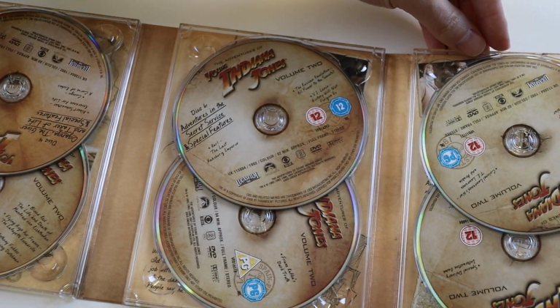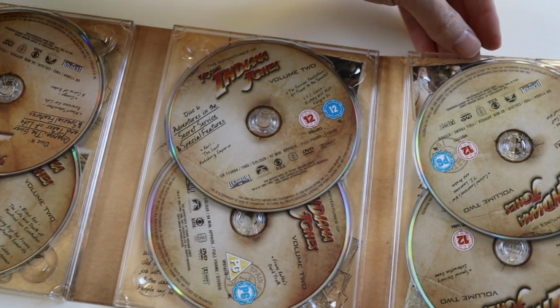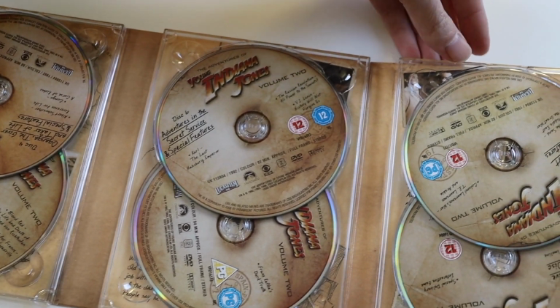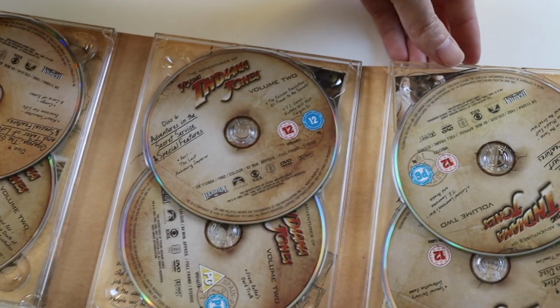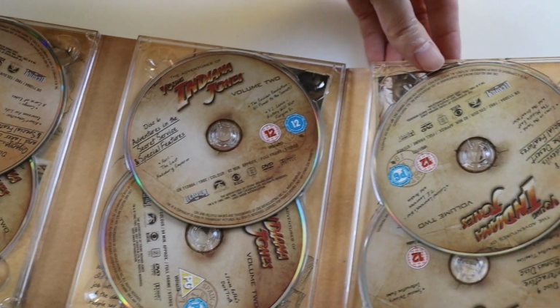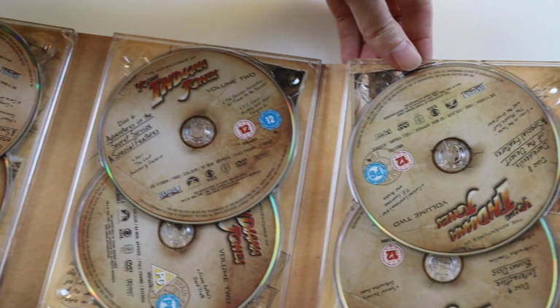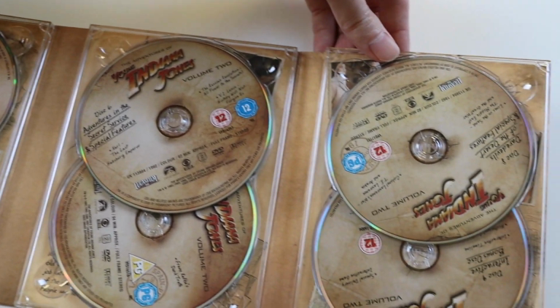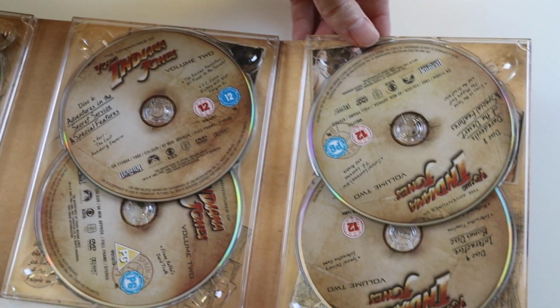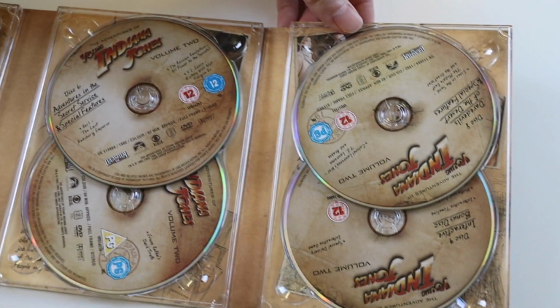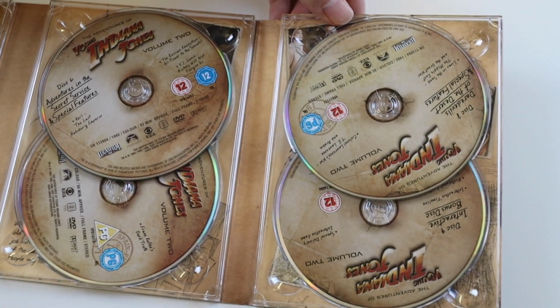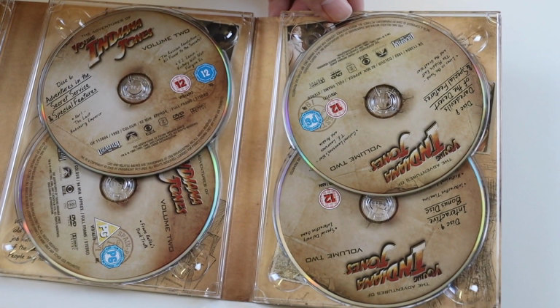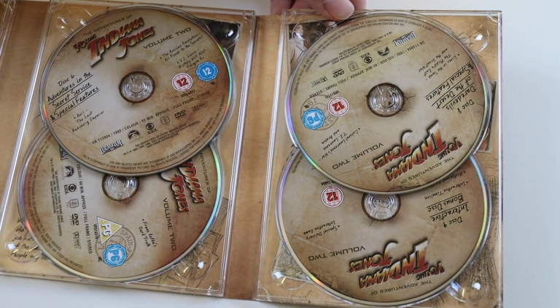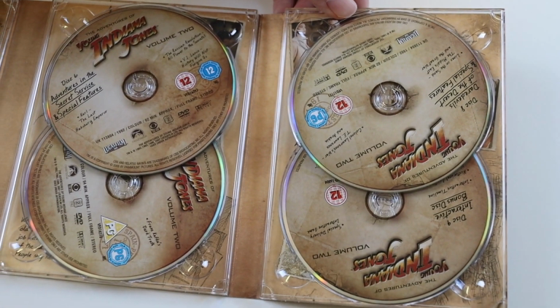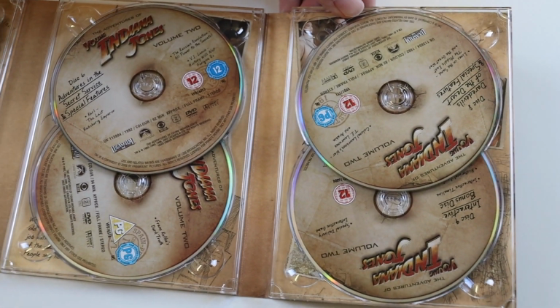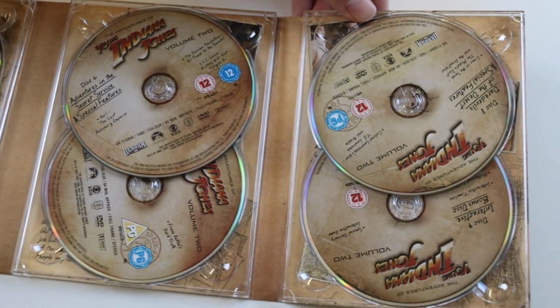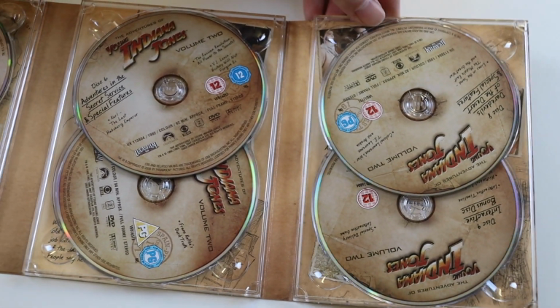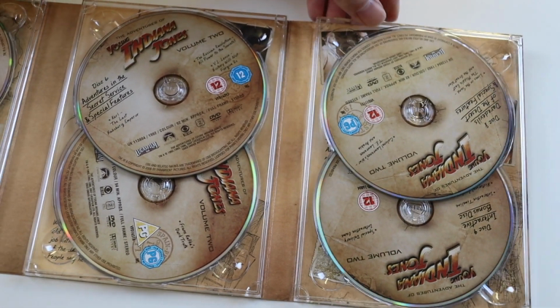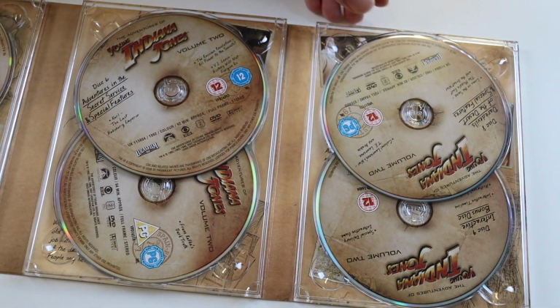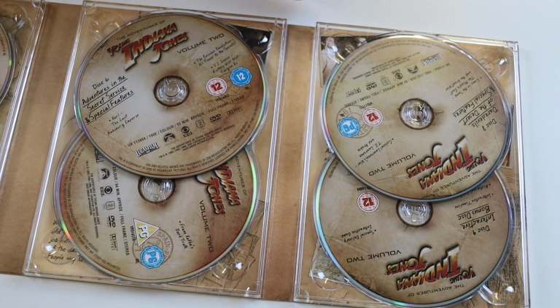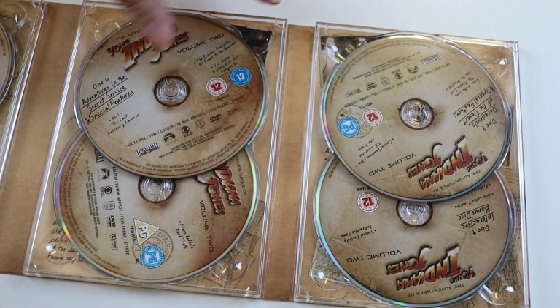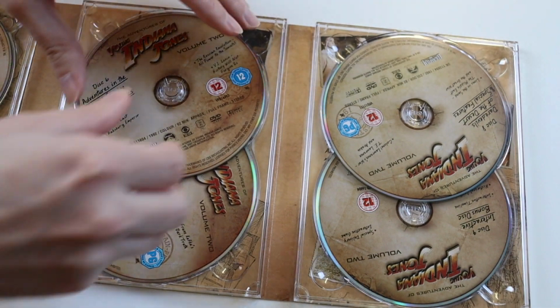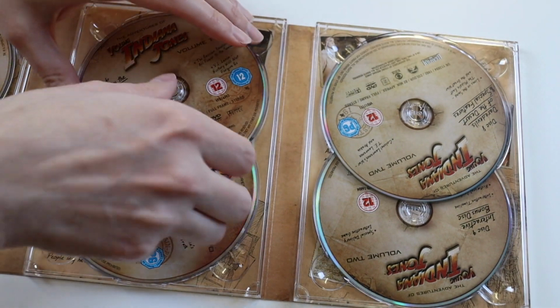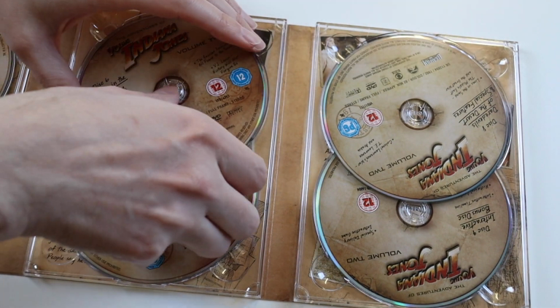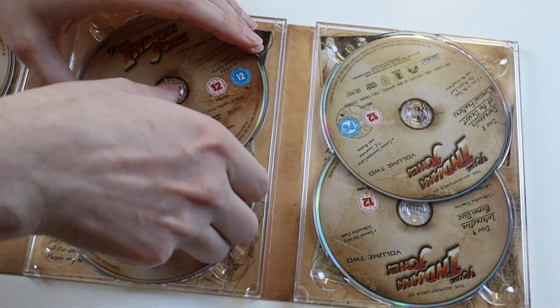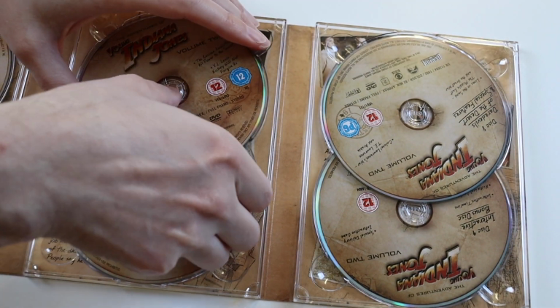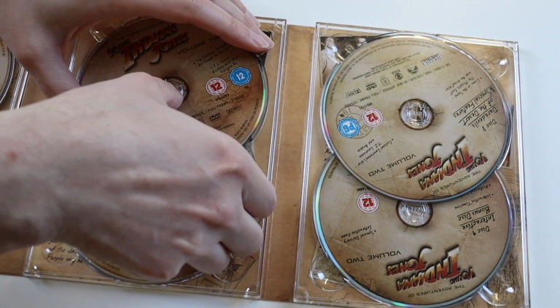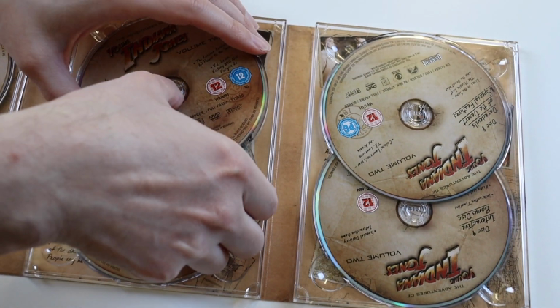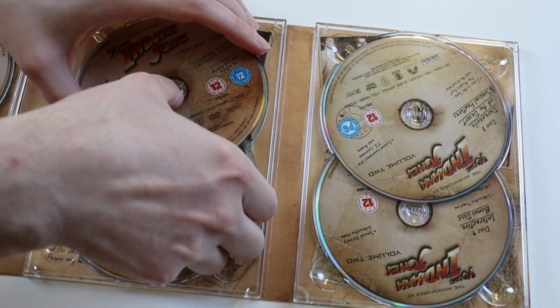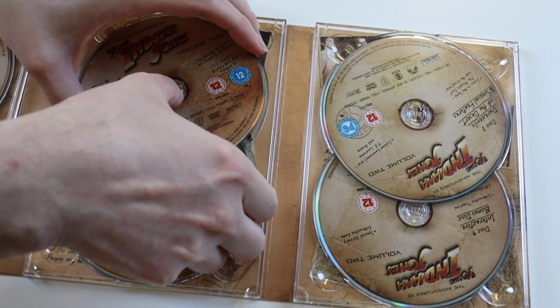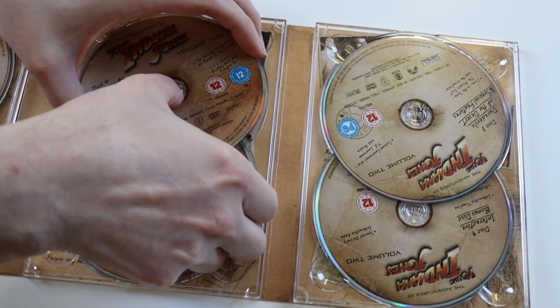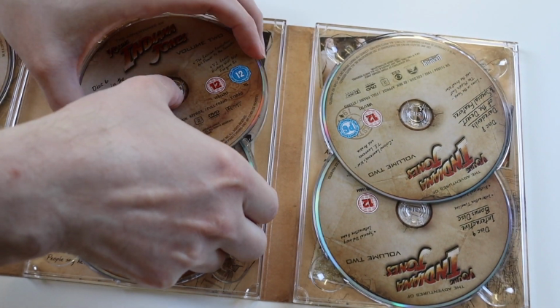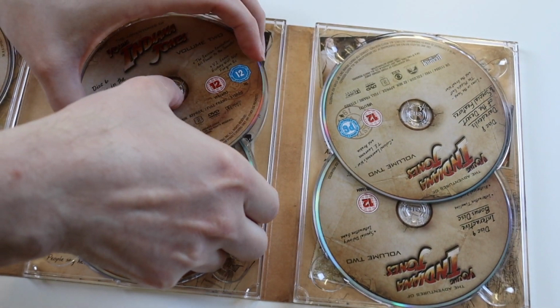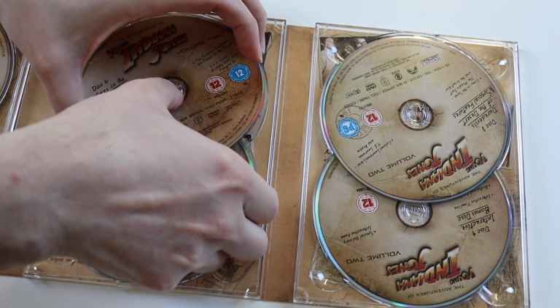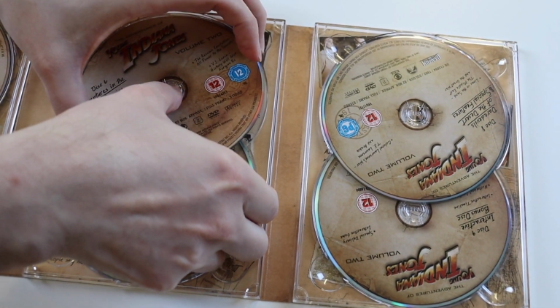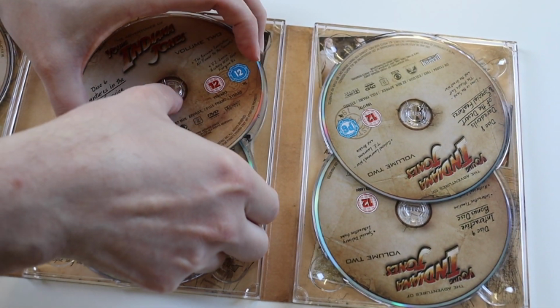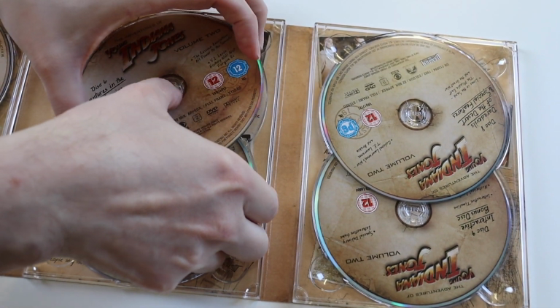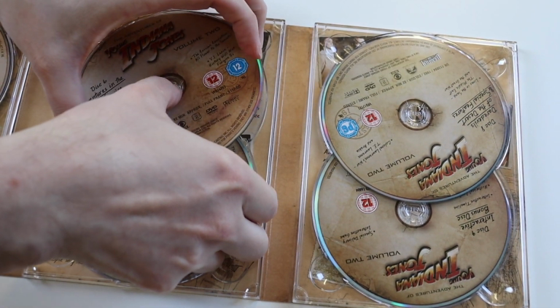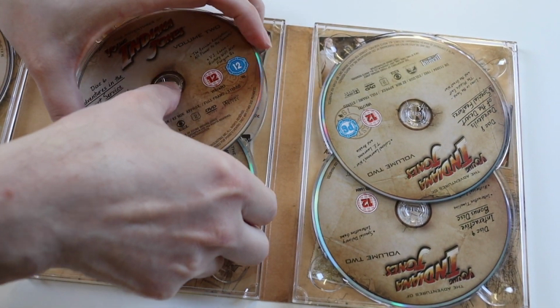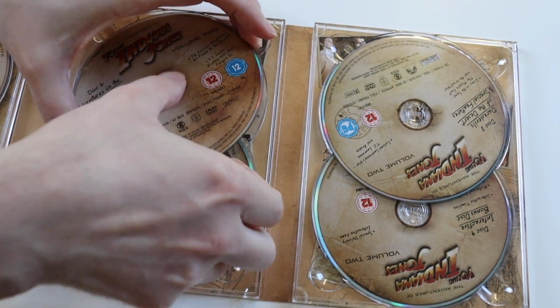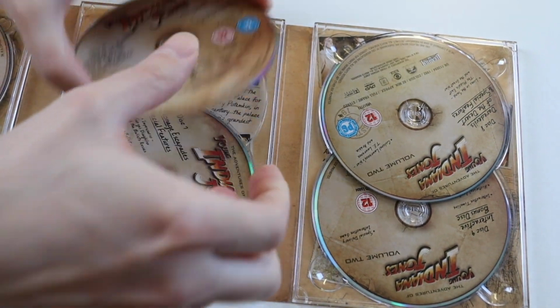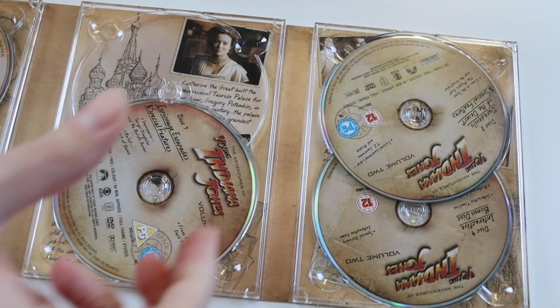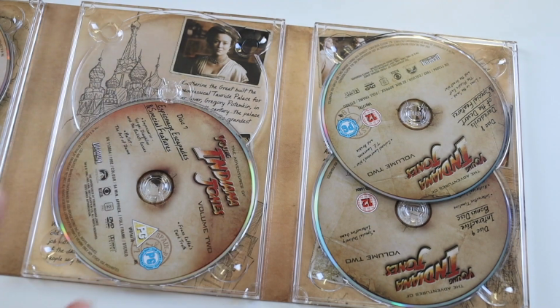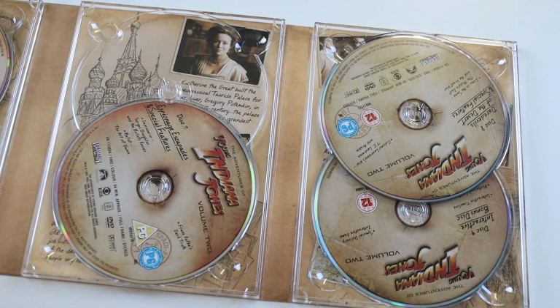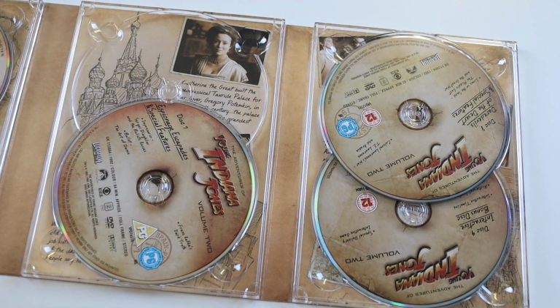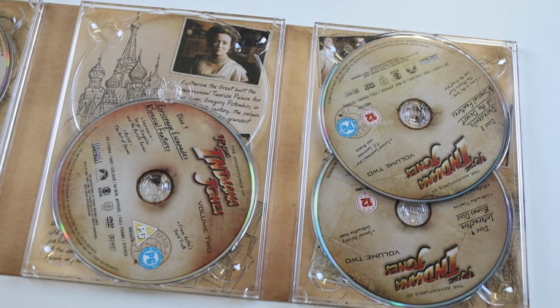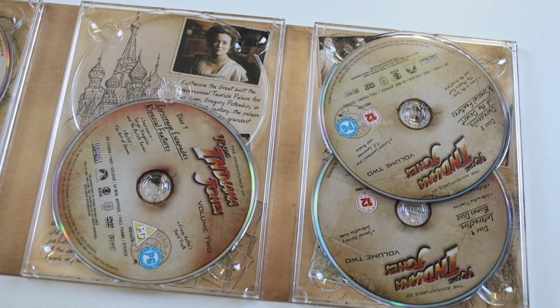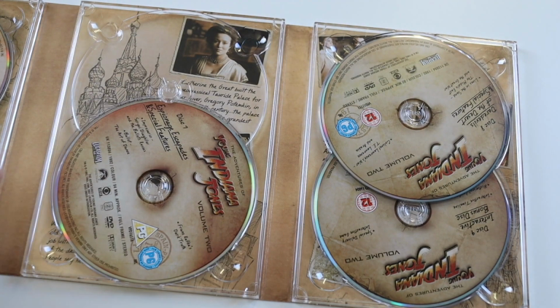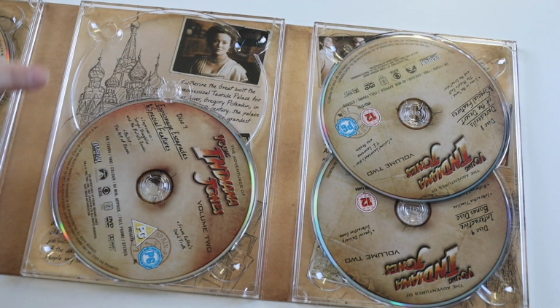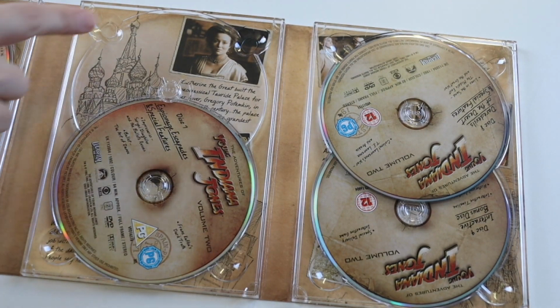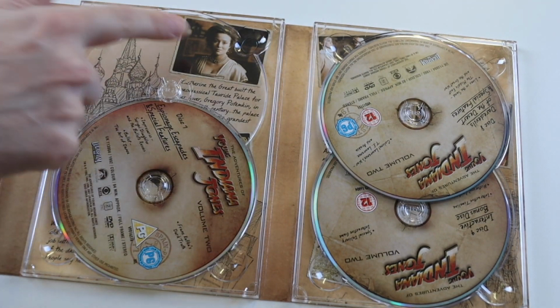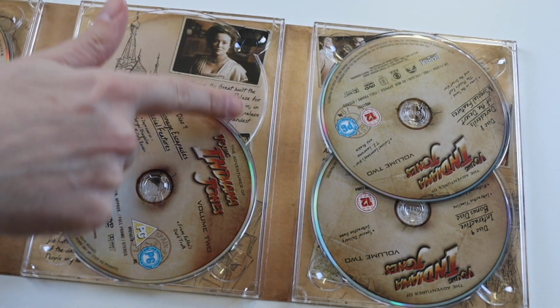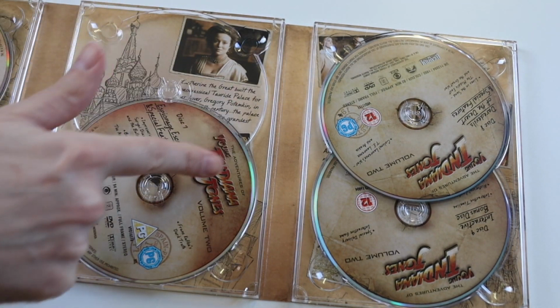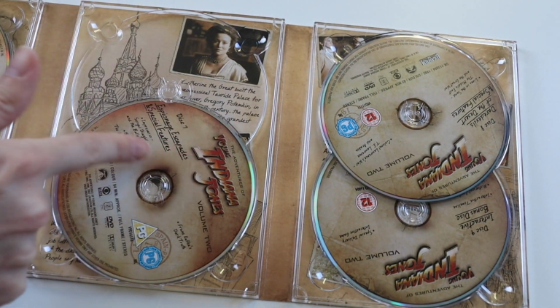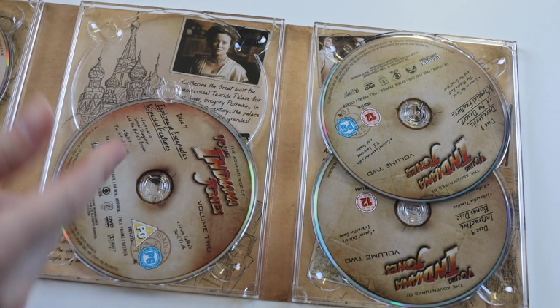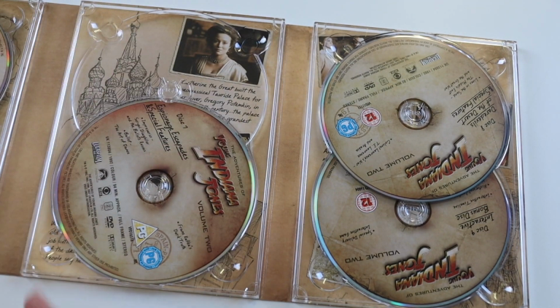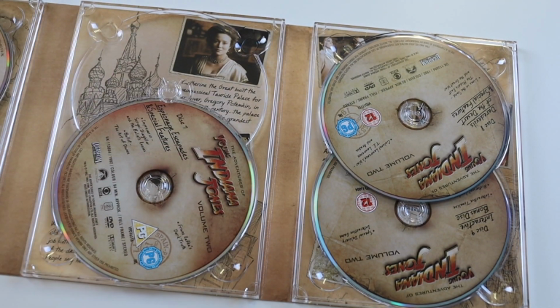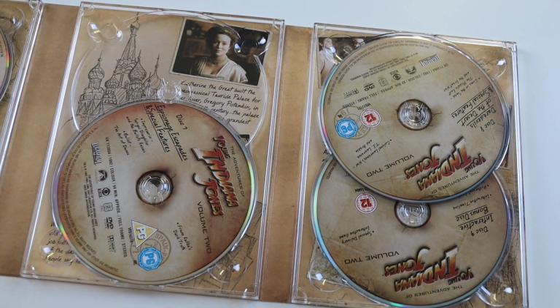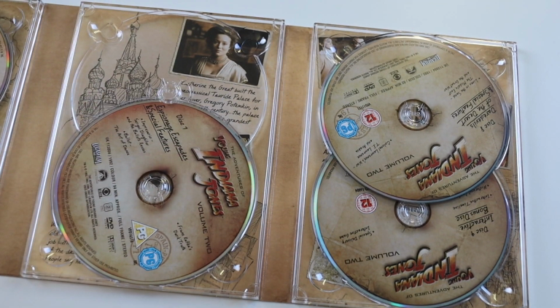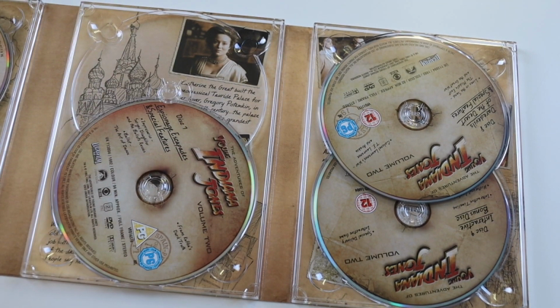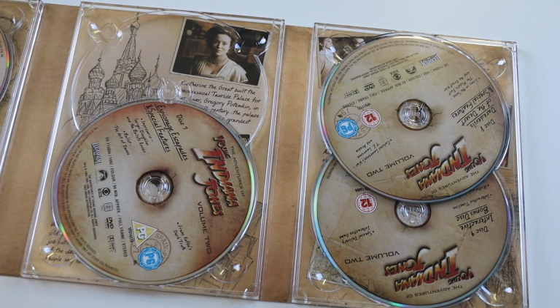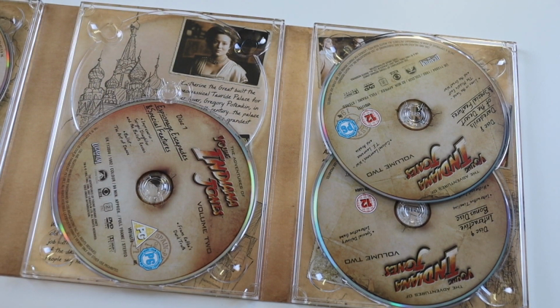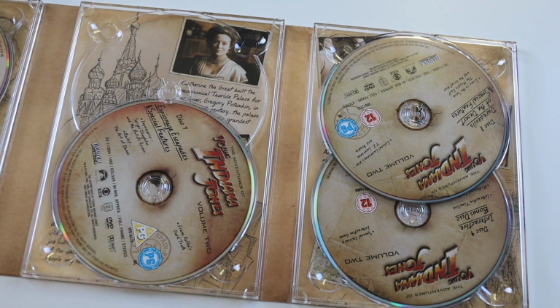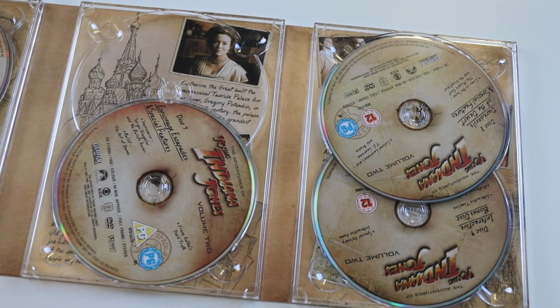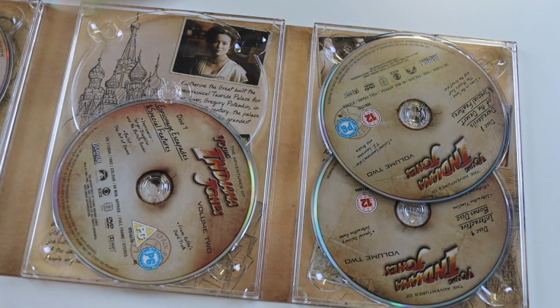You can see the discs there. I think there's artwork and stuff underneath the discs as well, which is a nice touch.